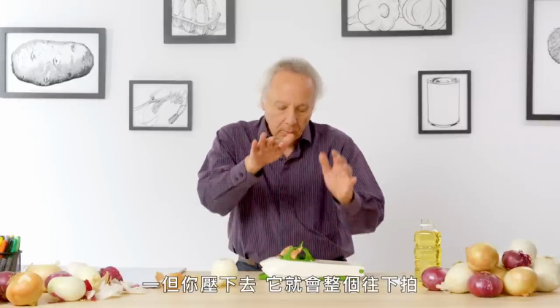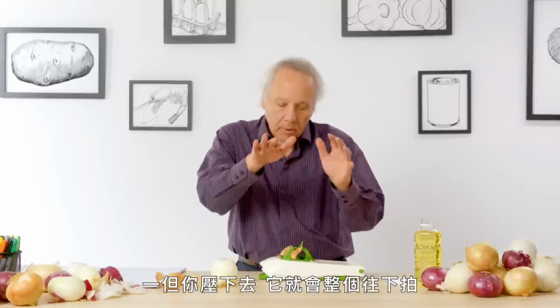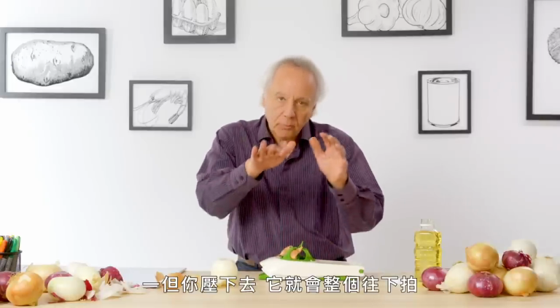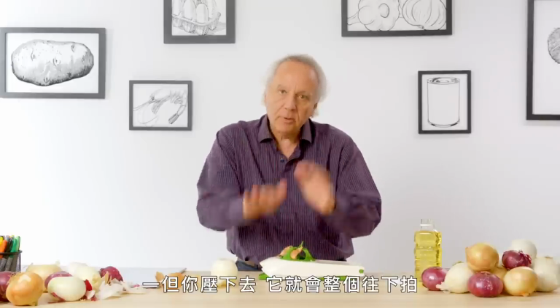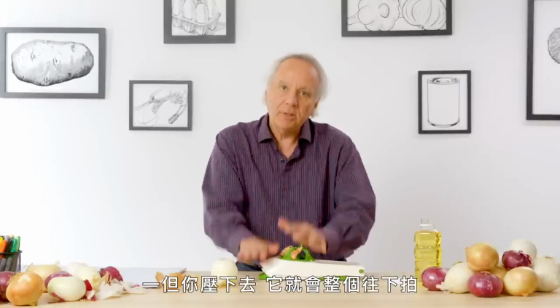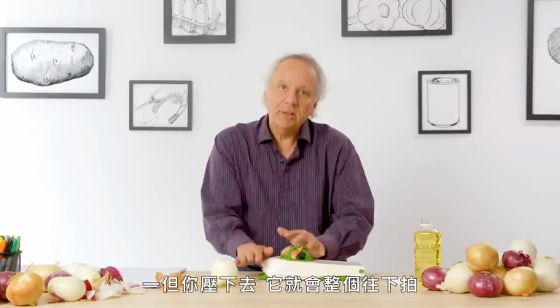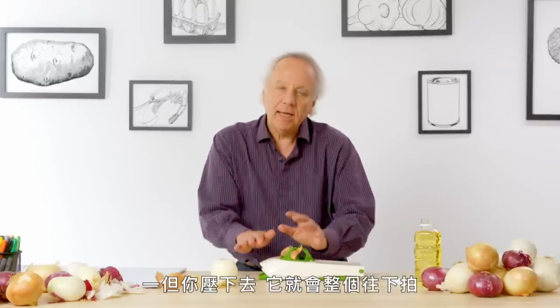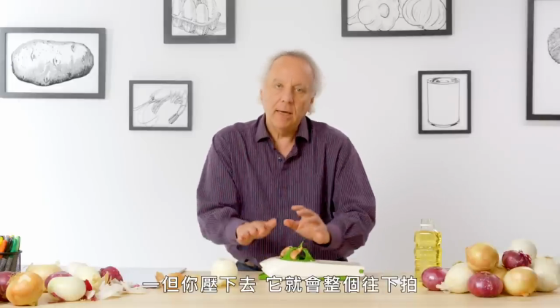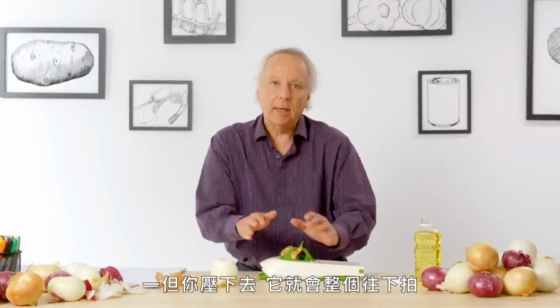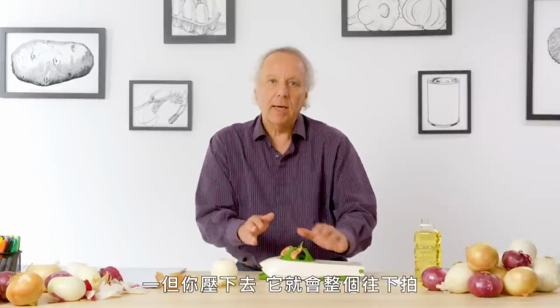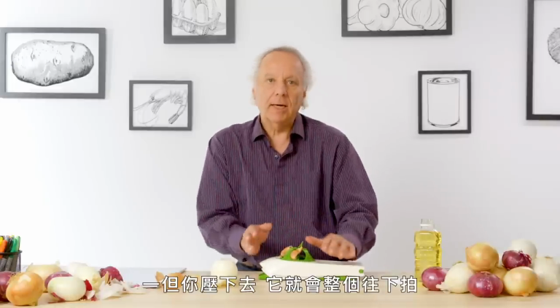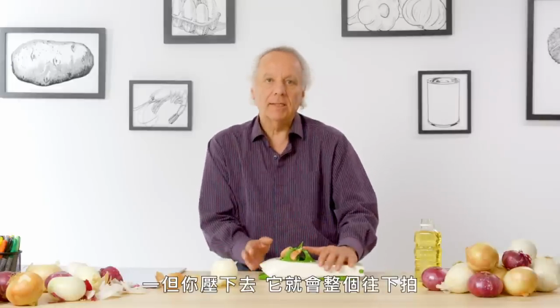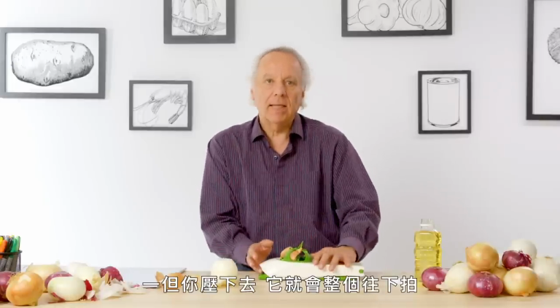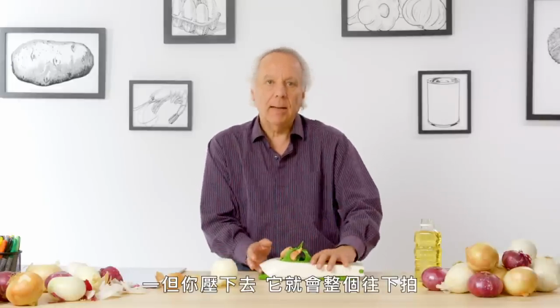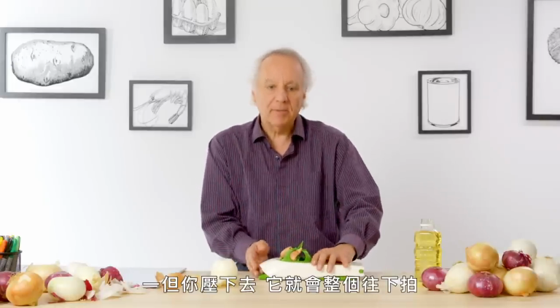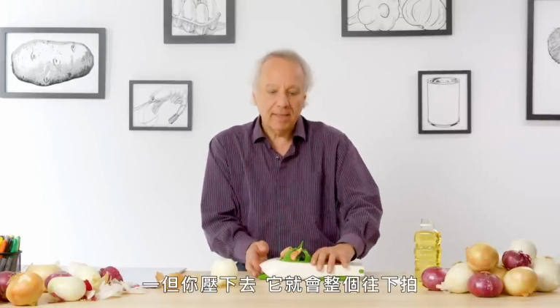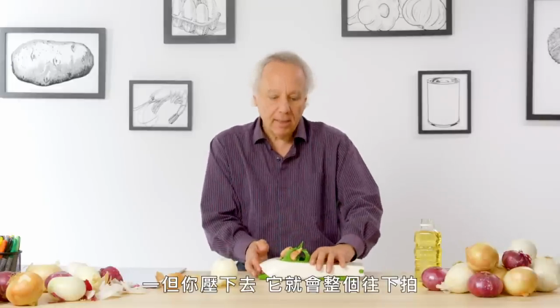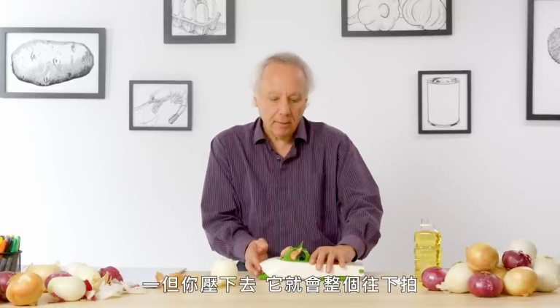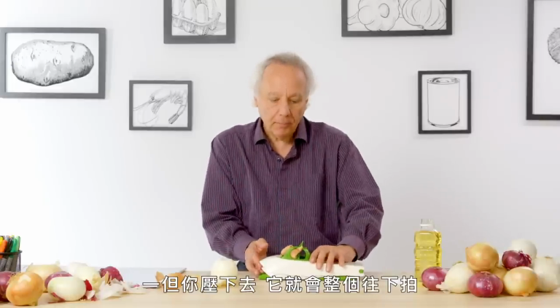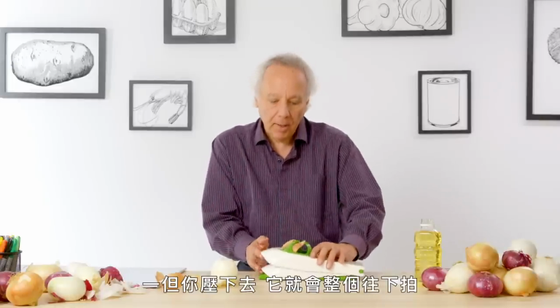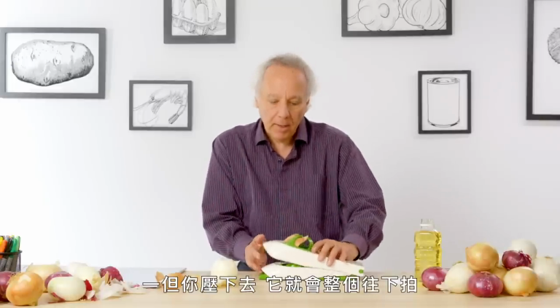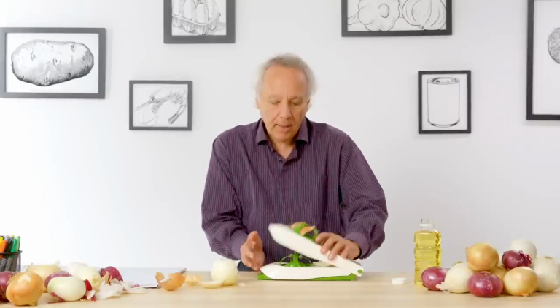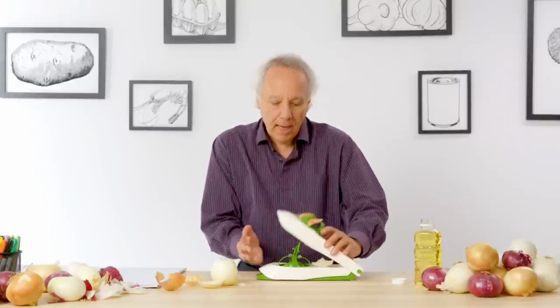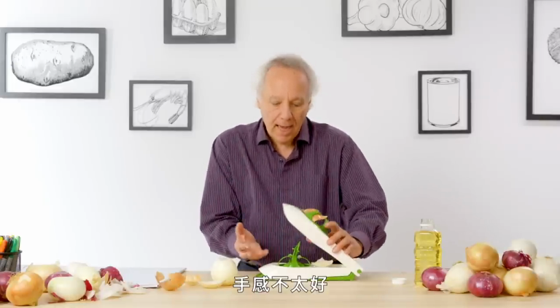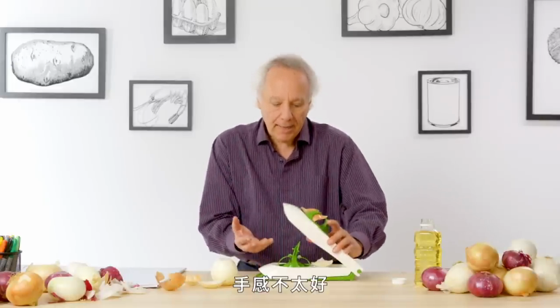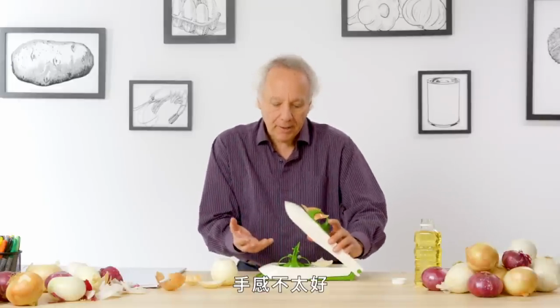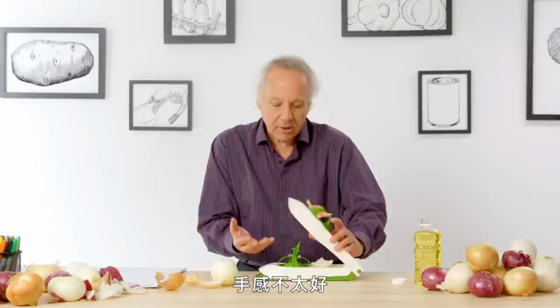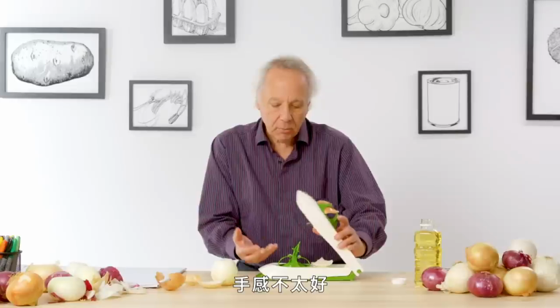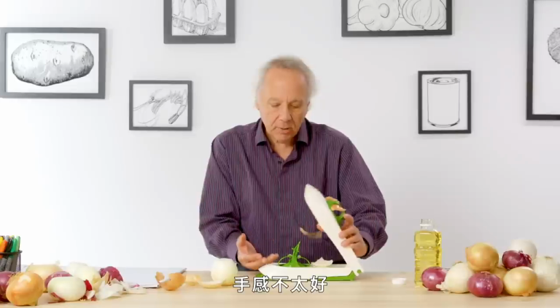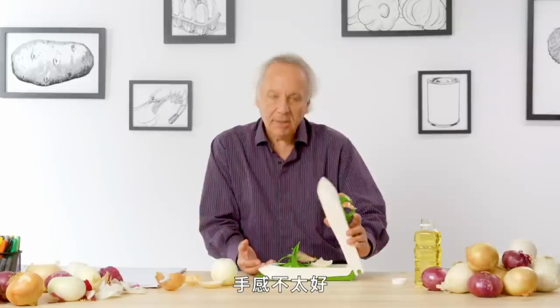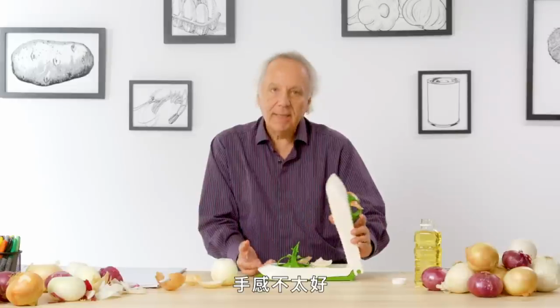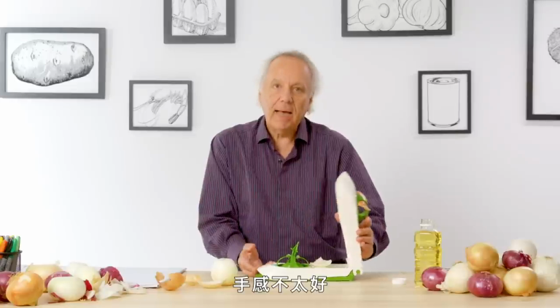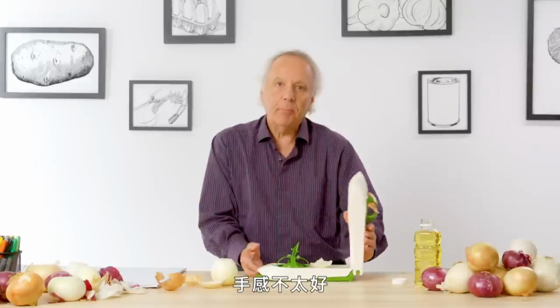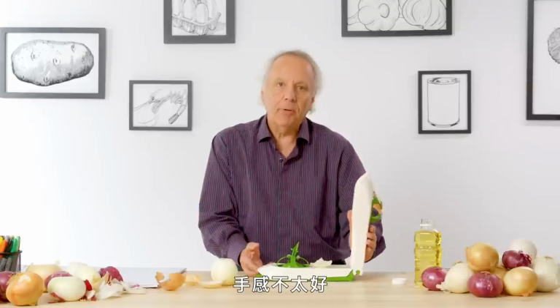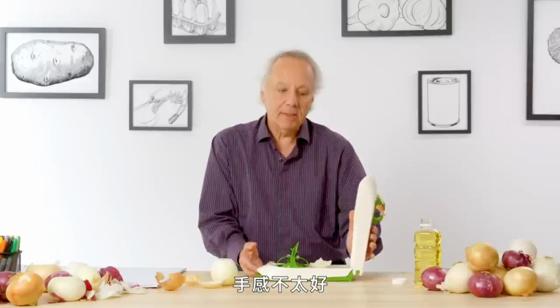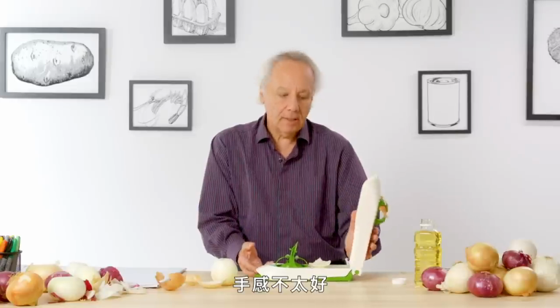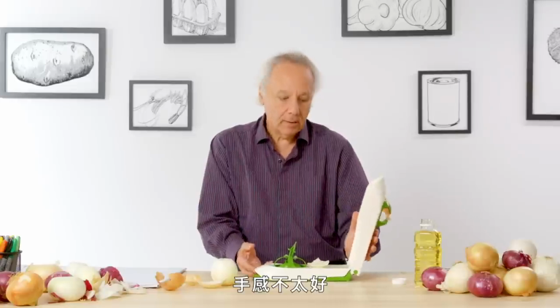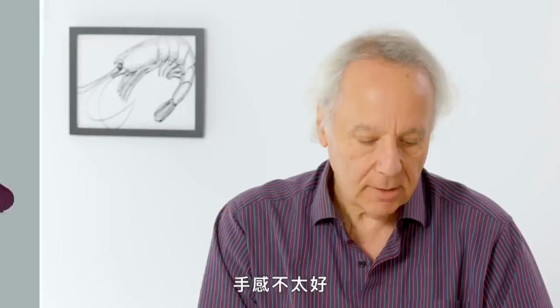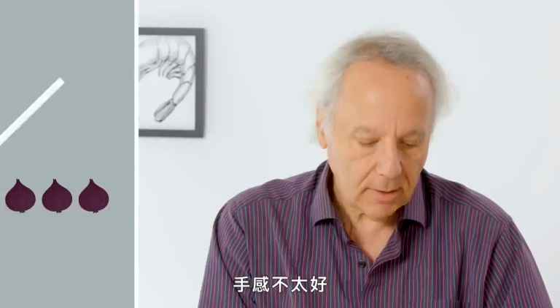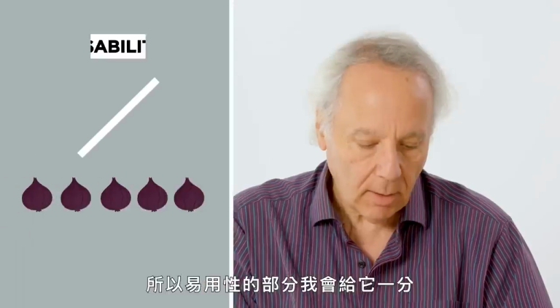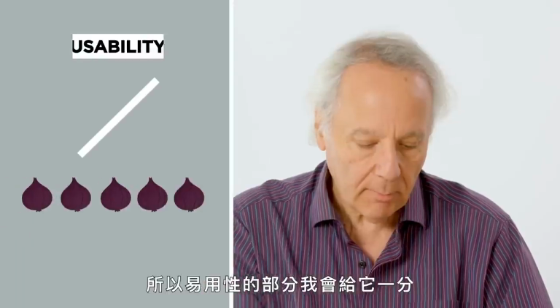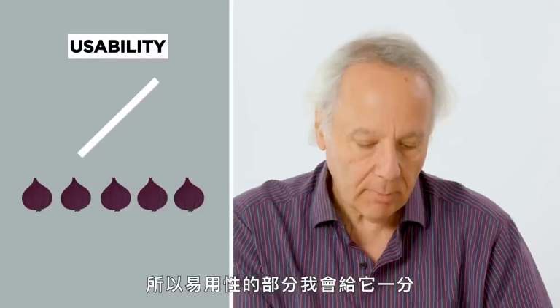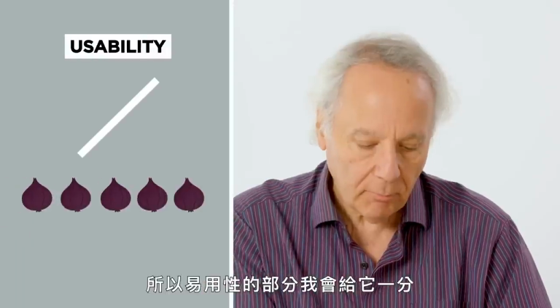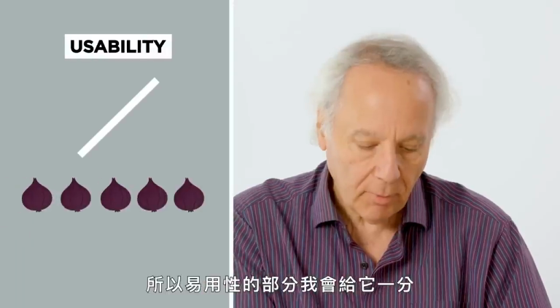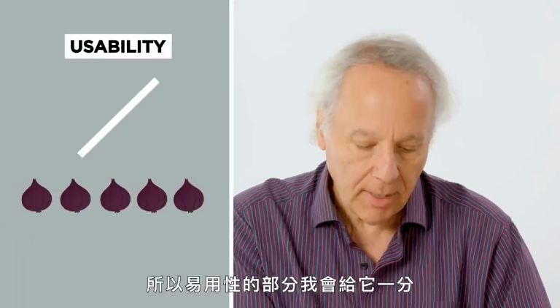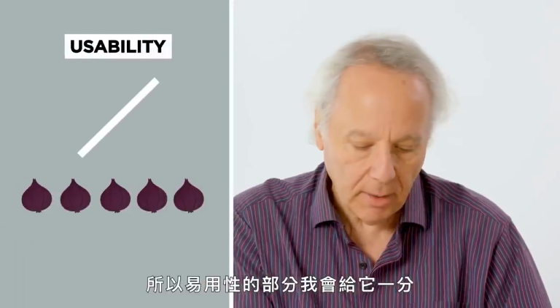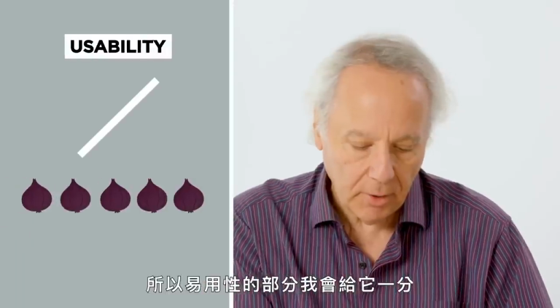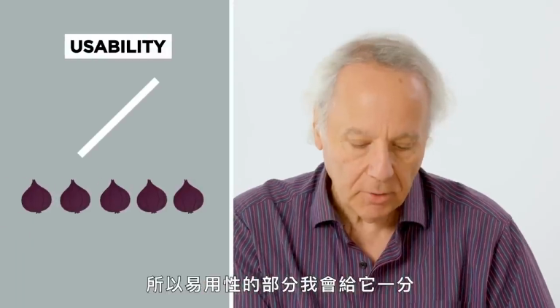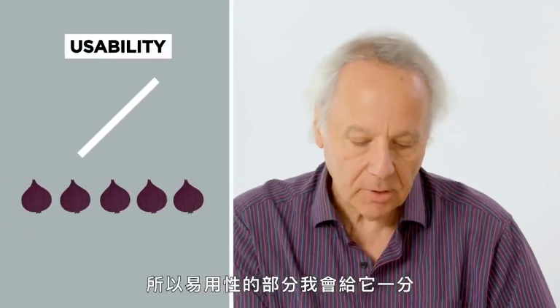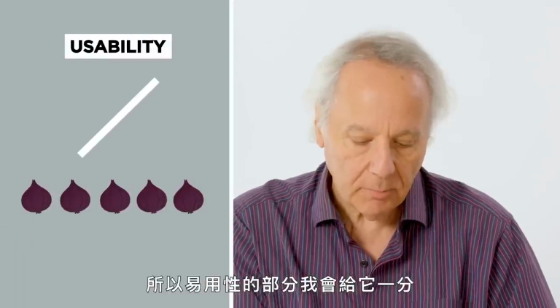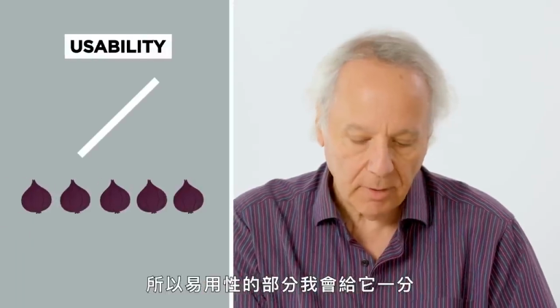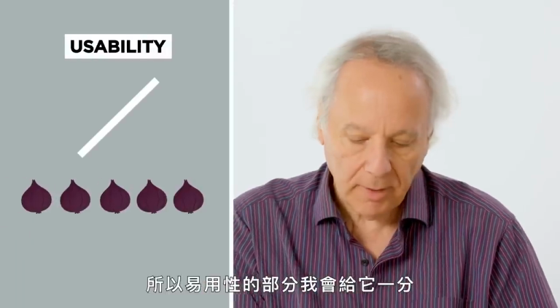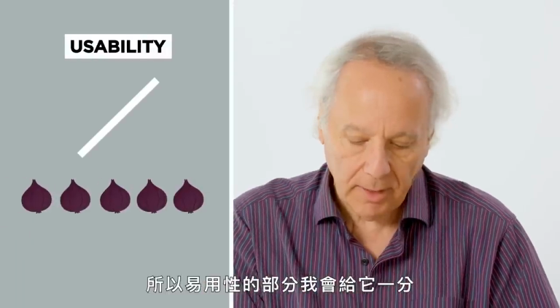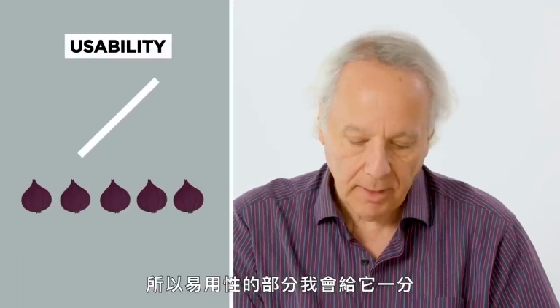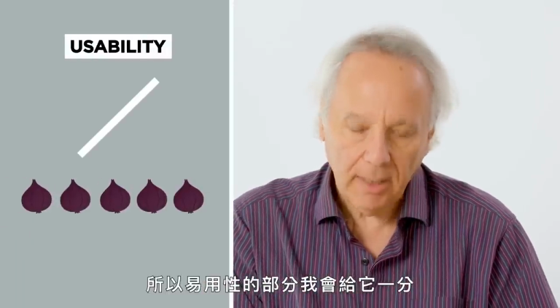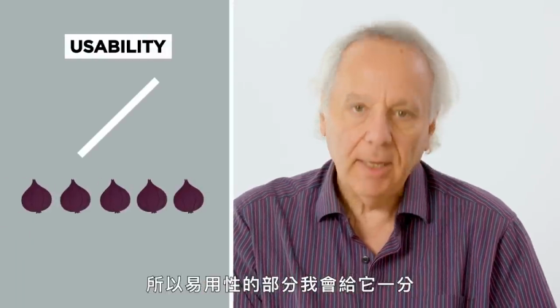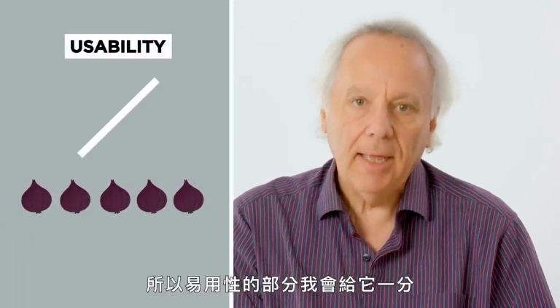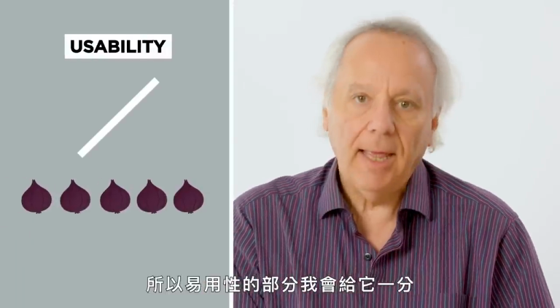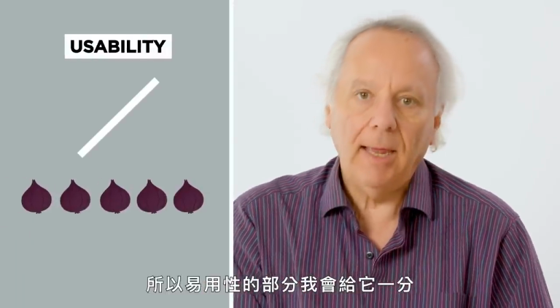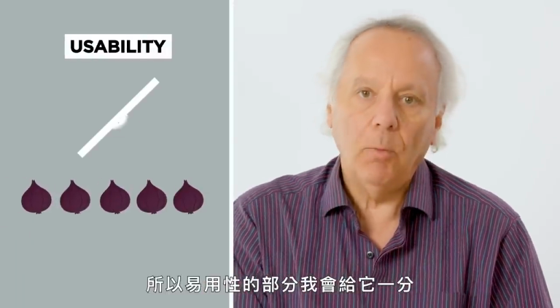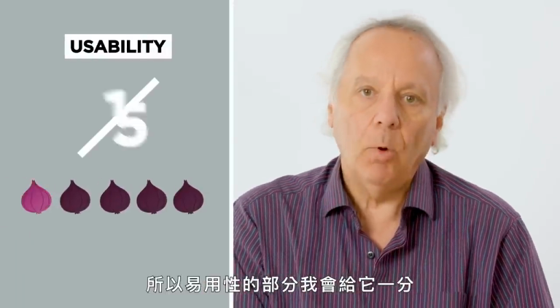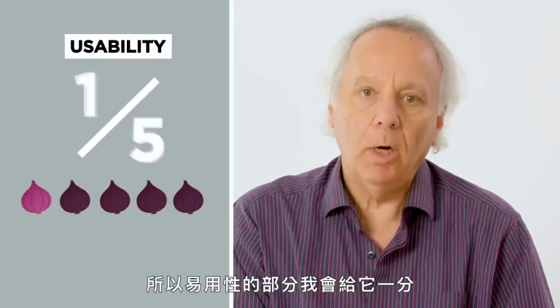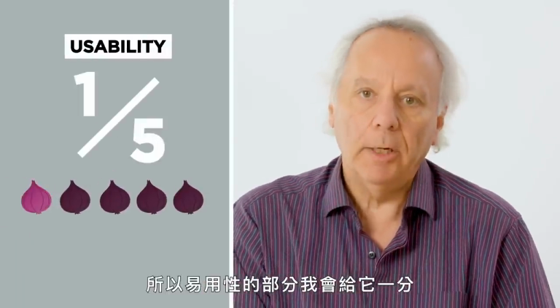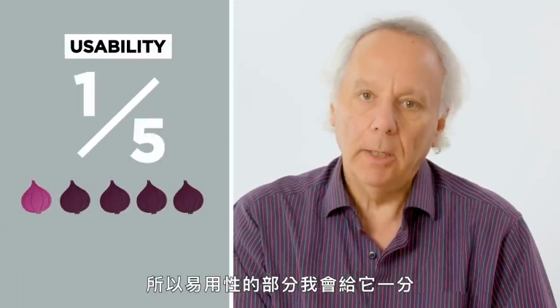Once it pushes down, it kind of slaps down. It just wasn't that pleasant. So I would rate usability a one.